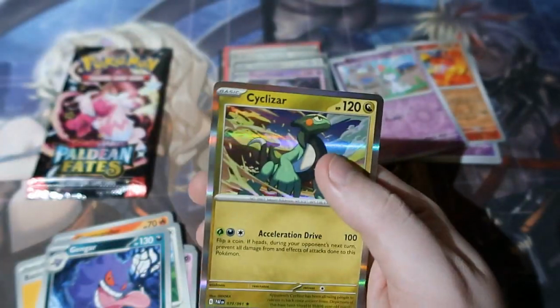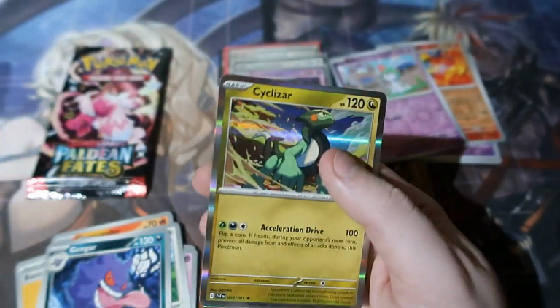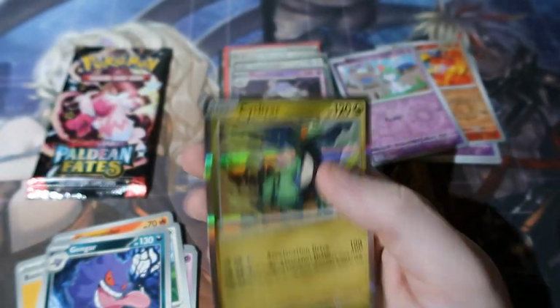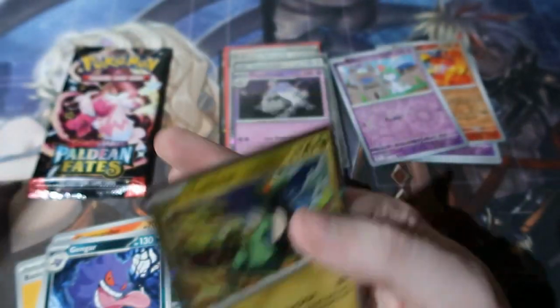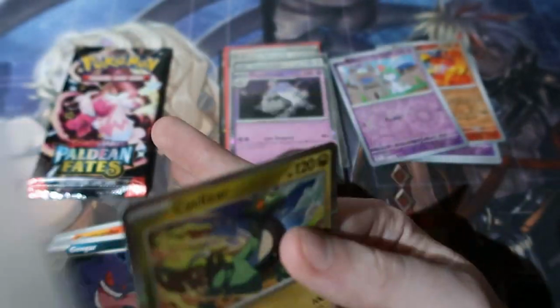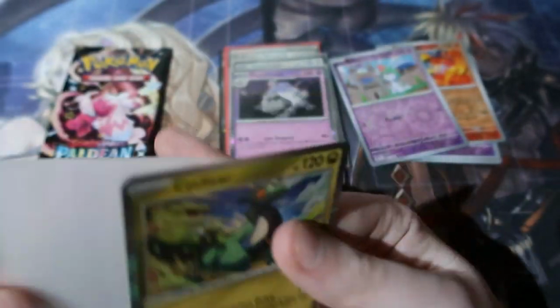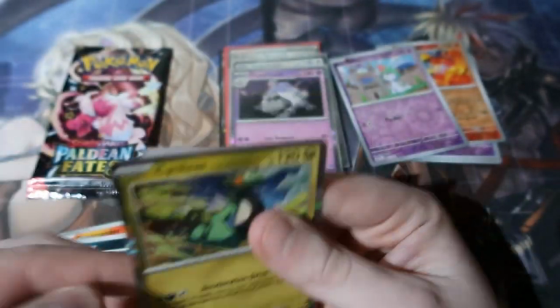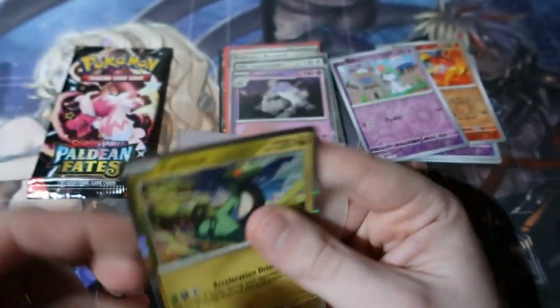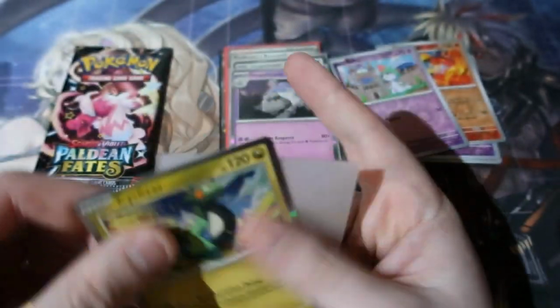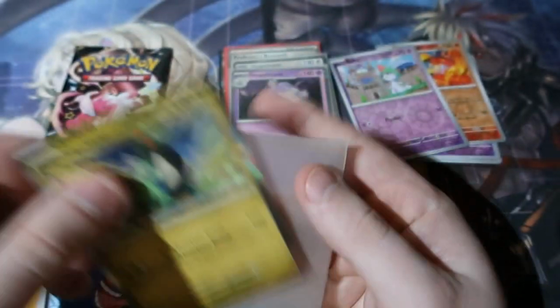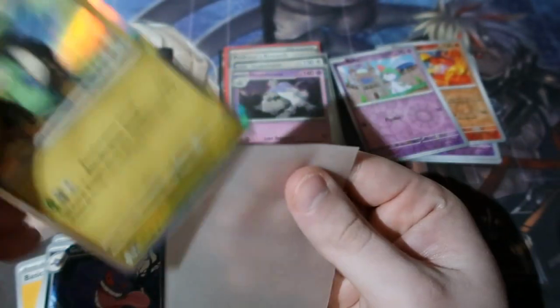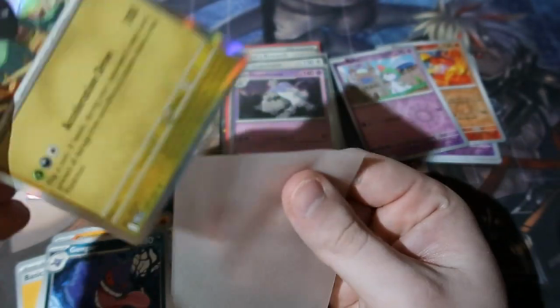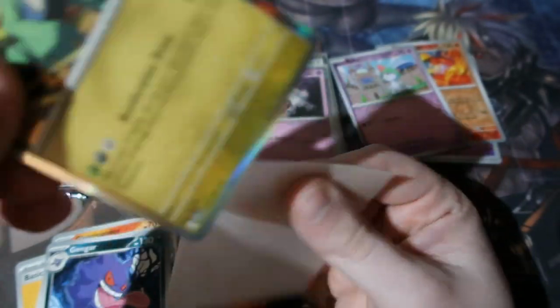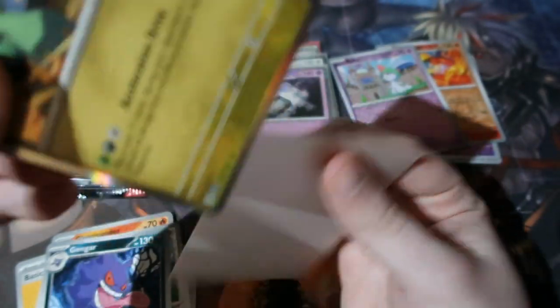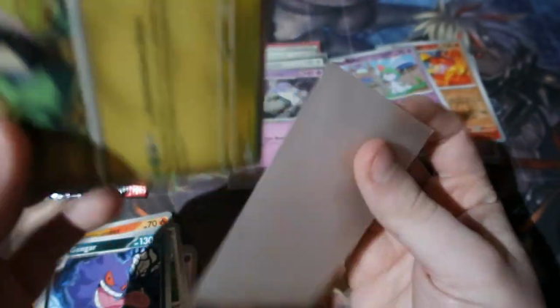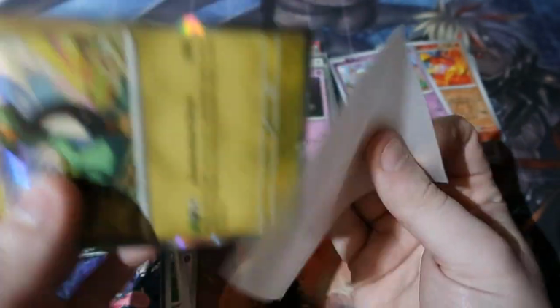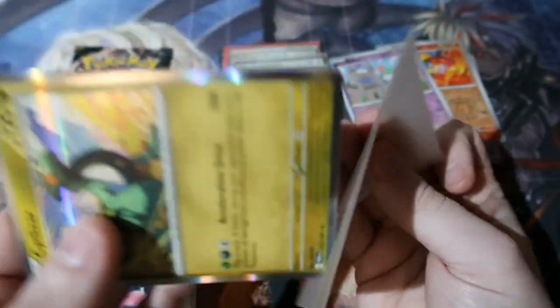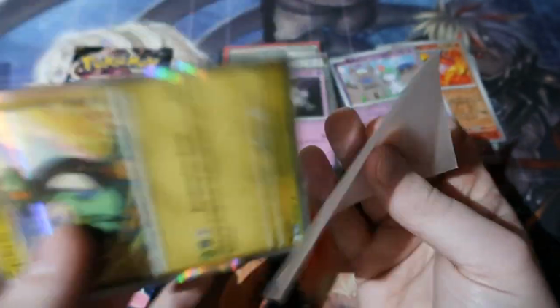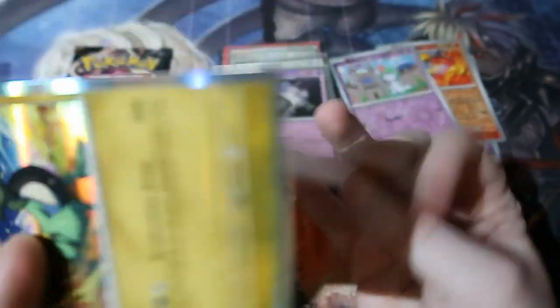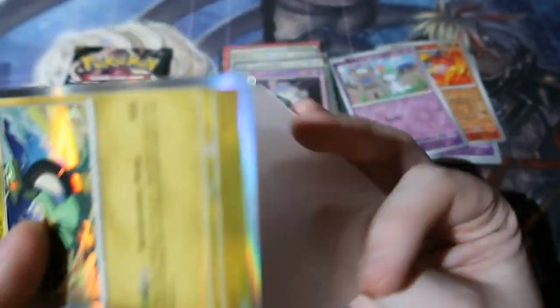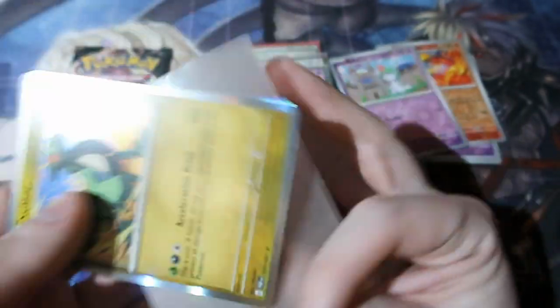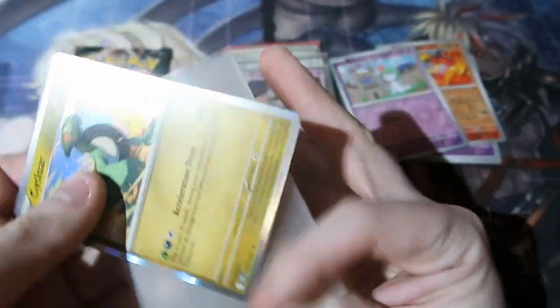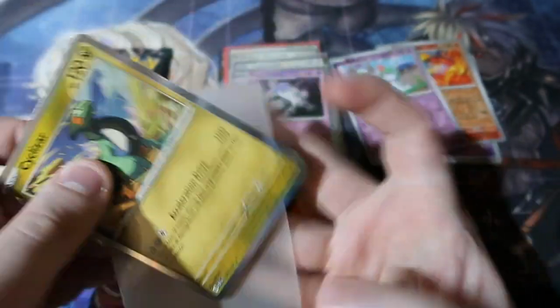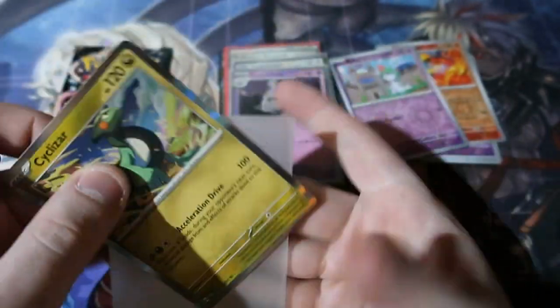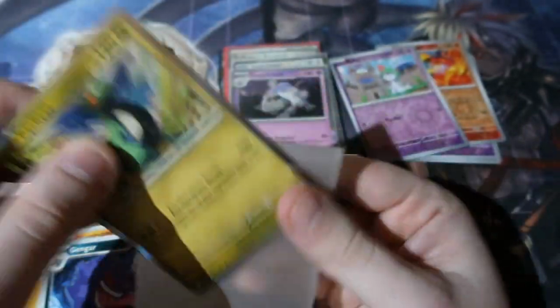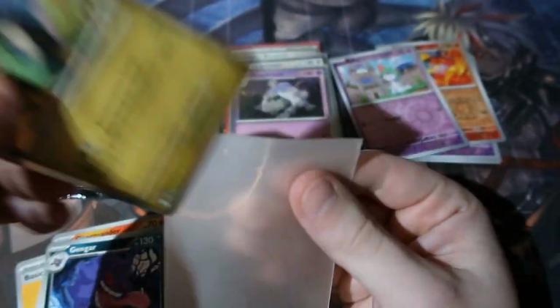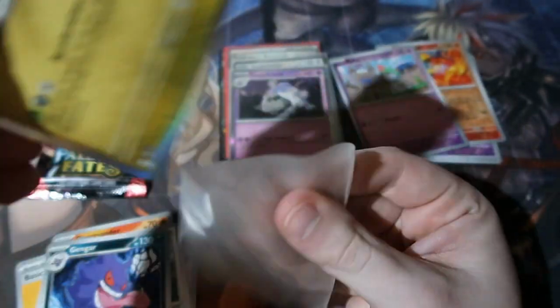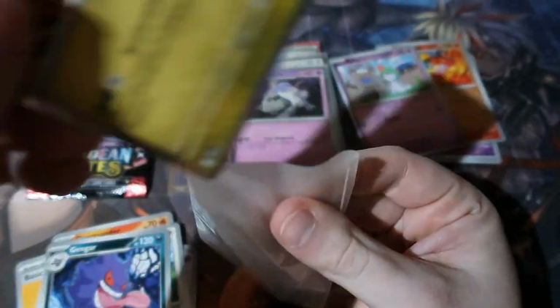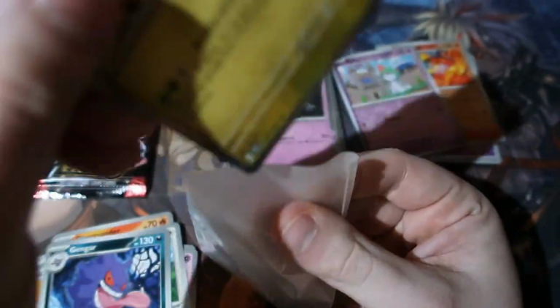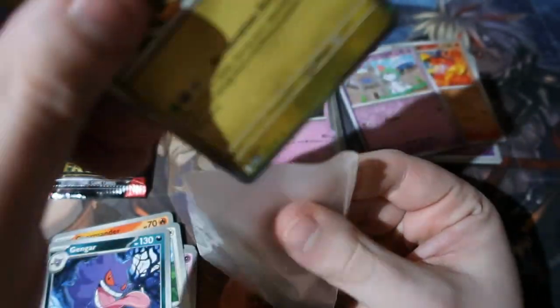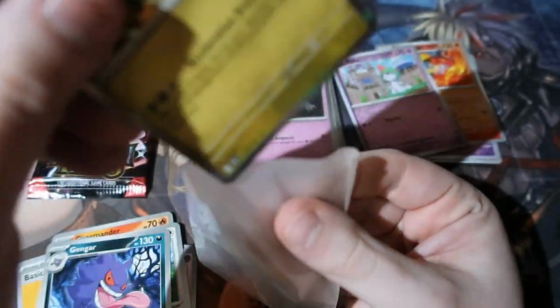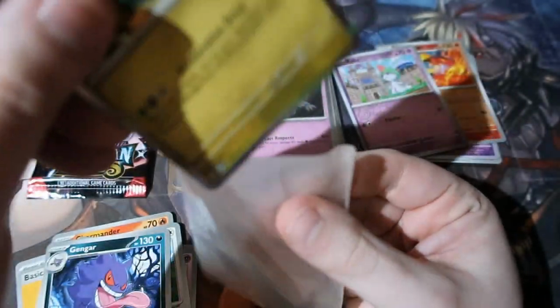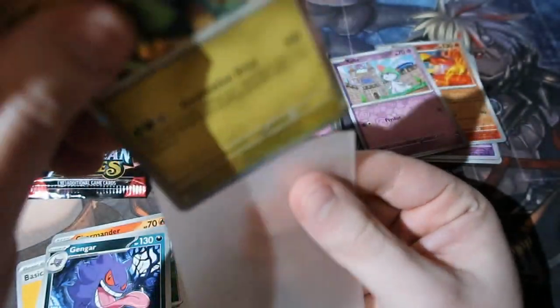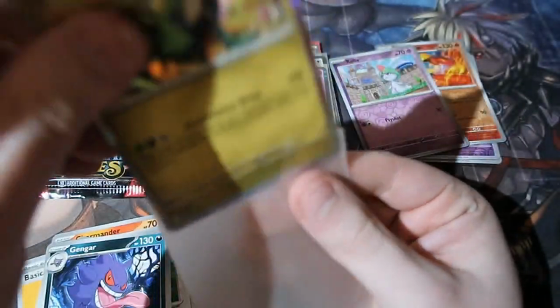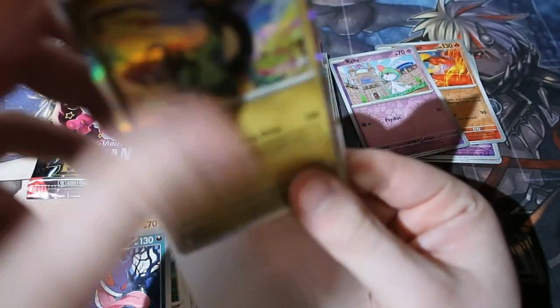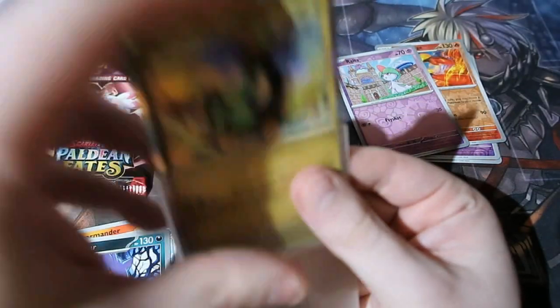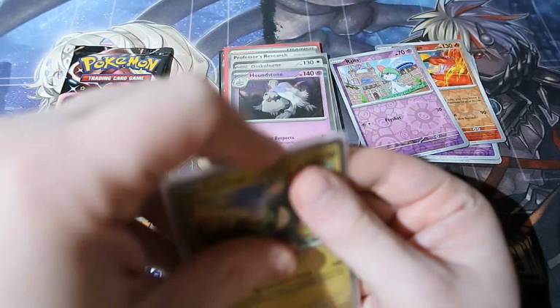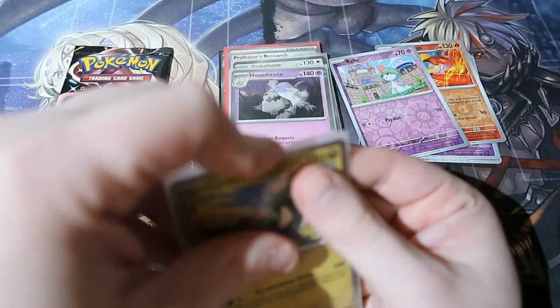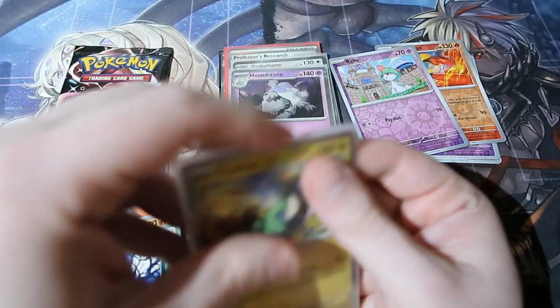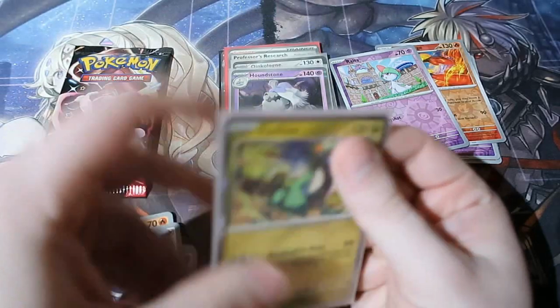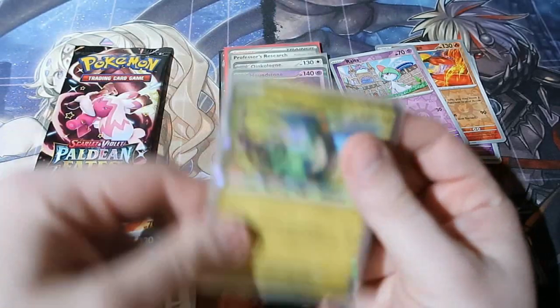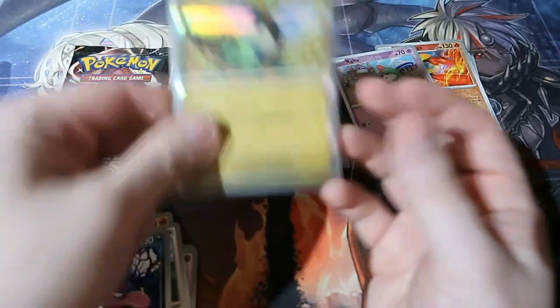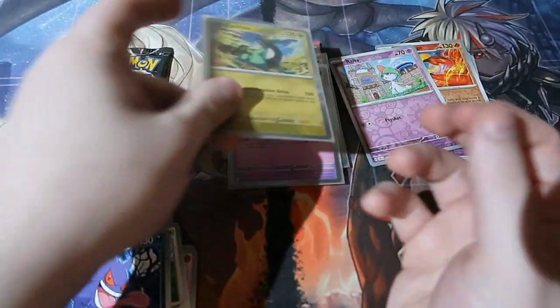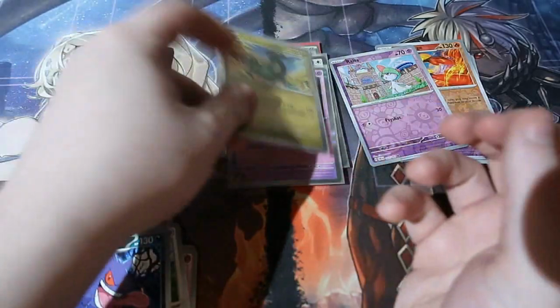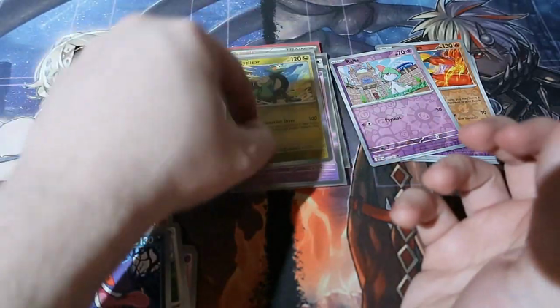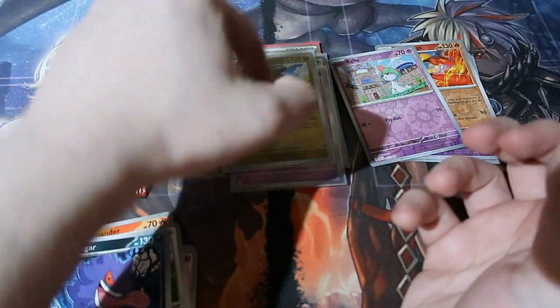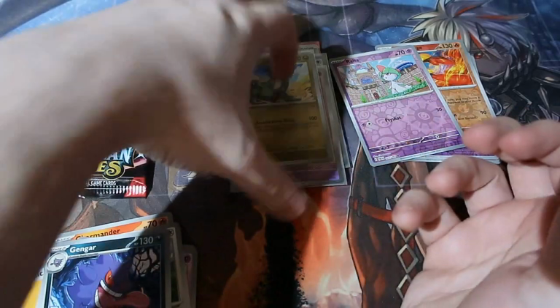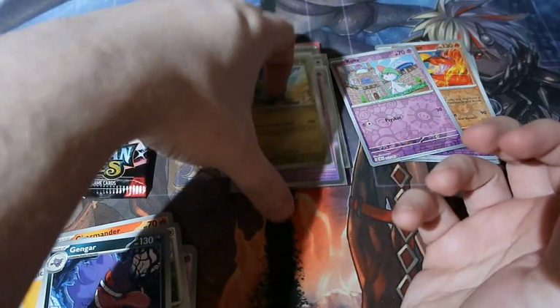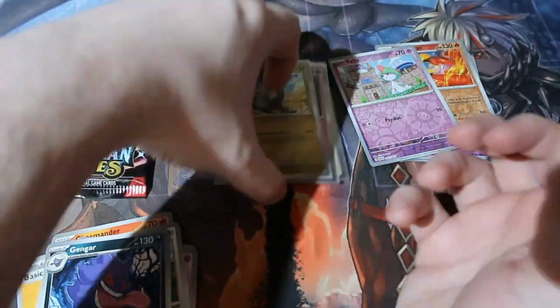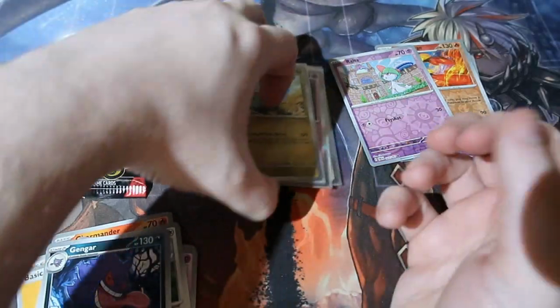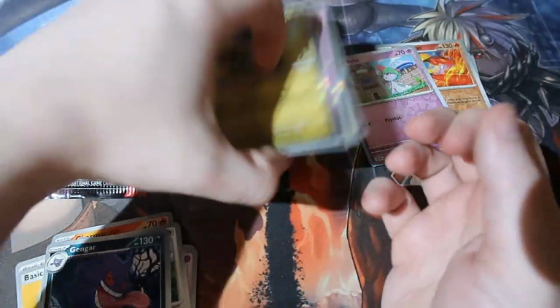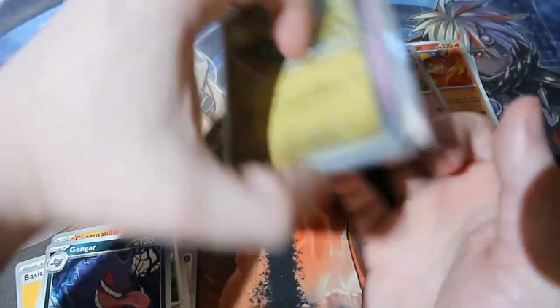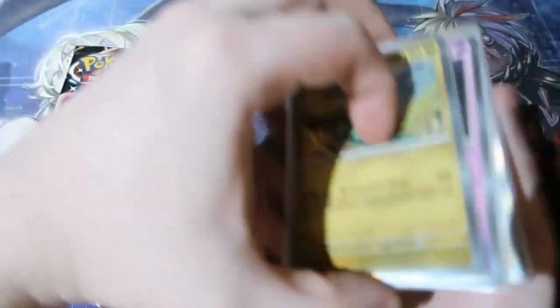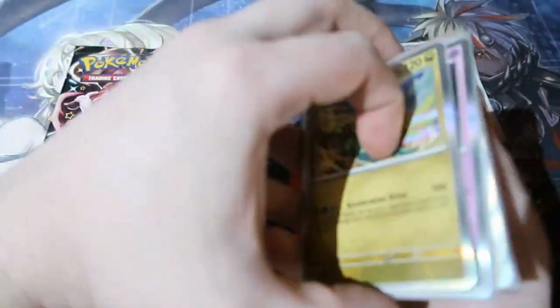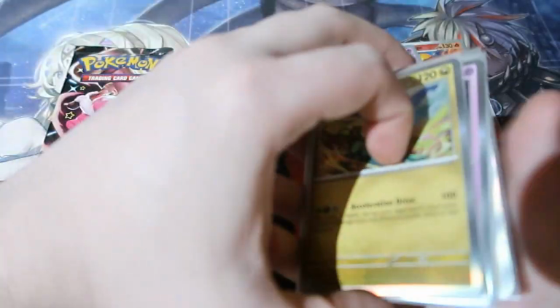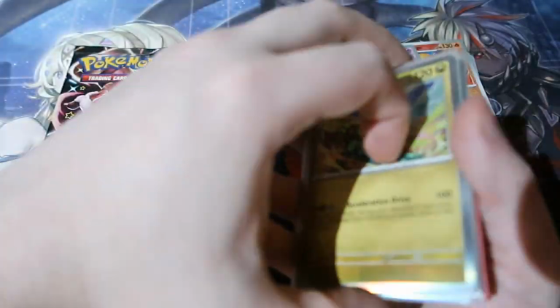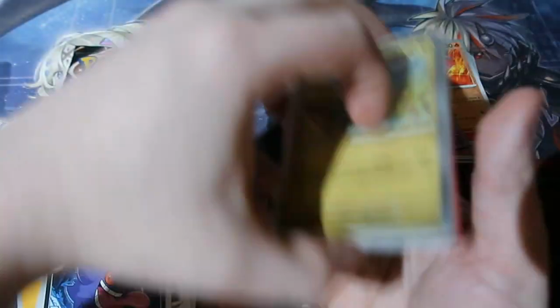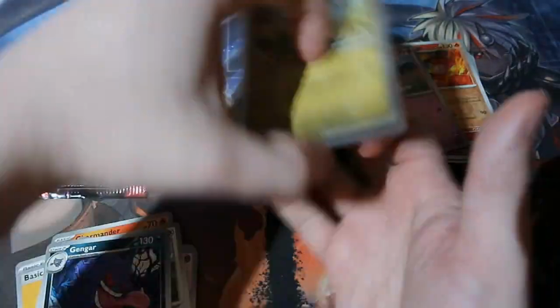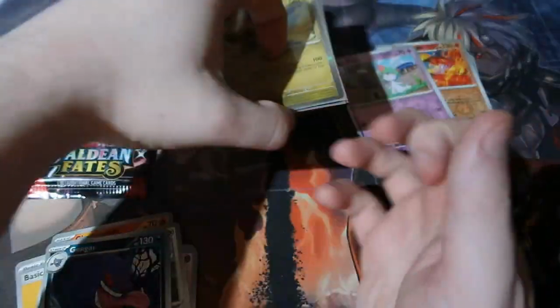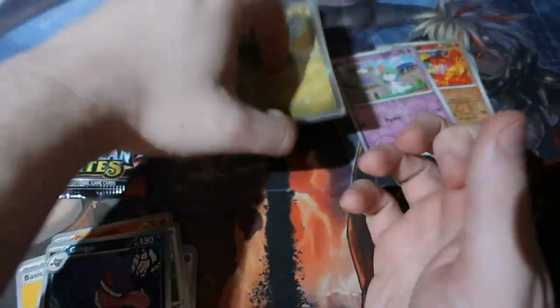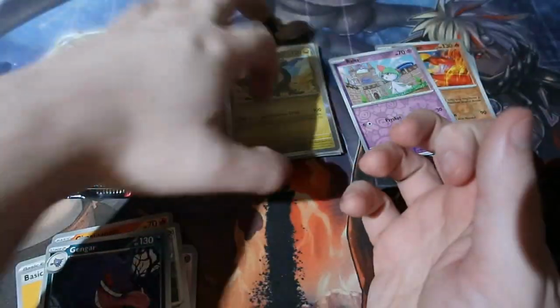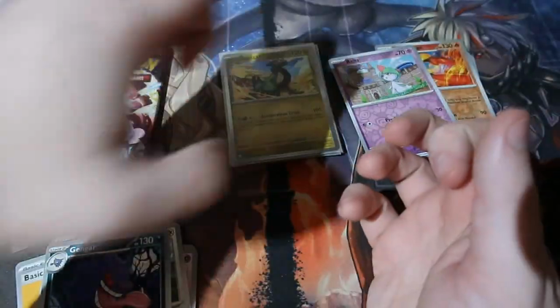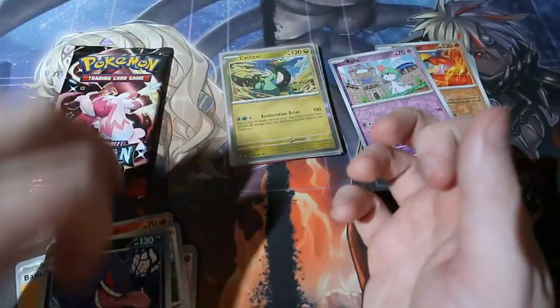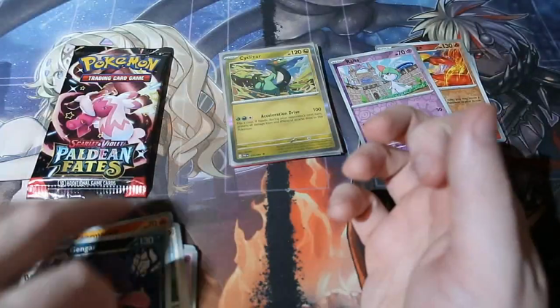Gengar, we've got the reverse Ropes and a Cyclizar — nice, I like that. That's a beautiful card.